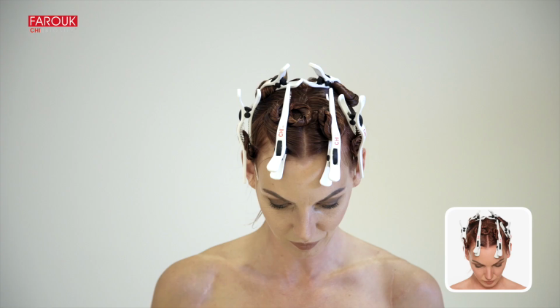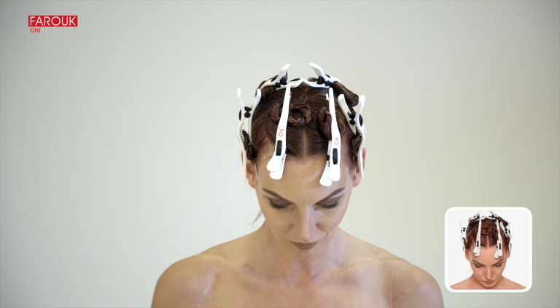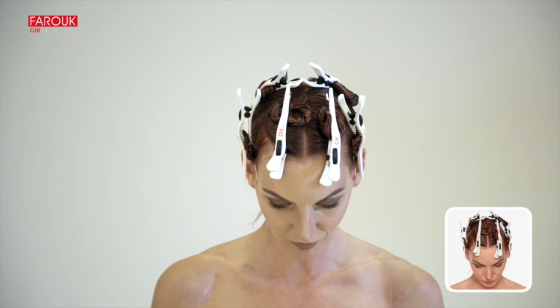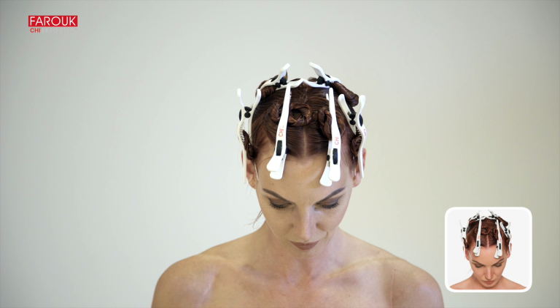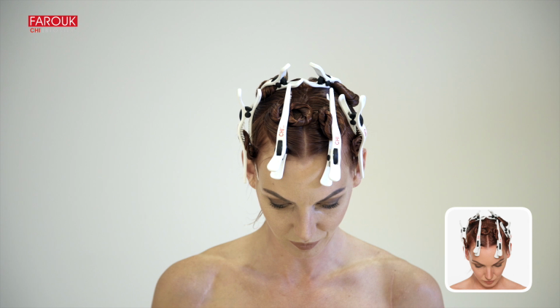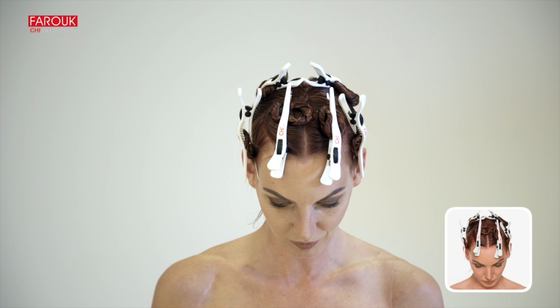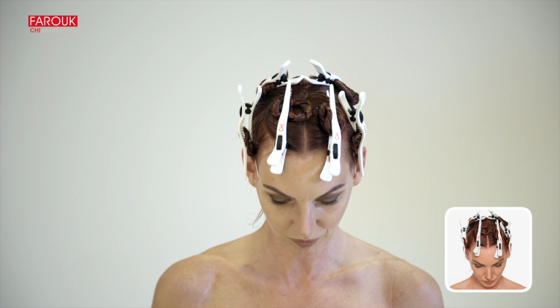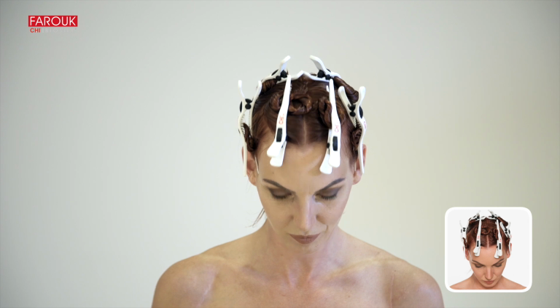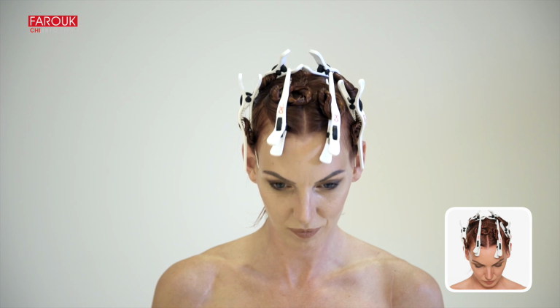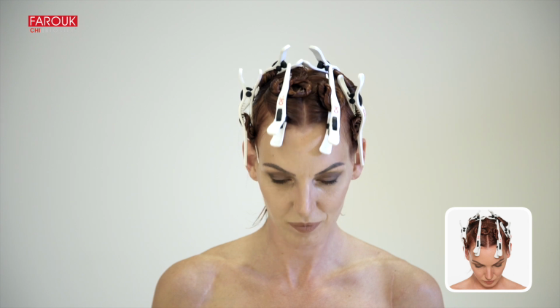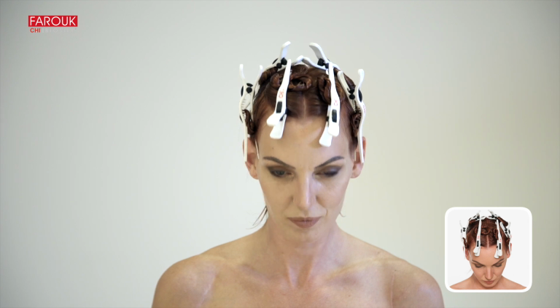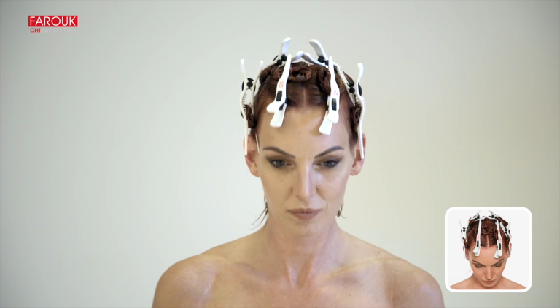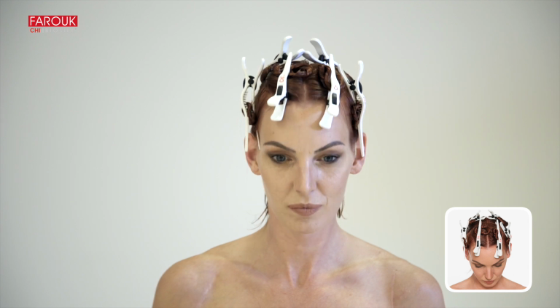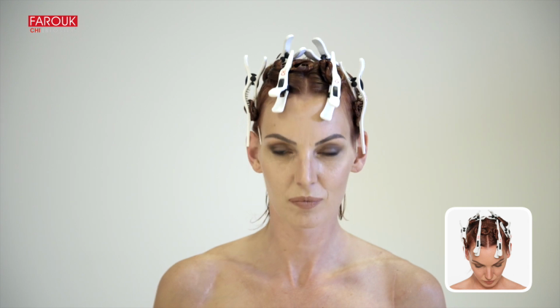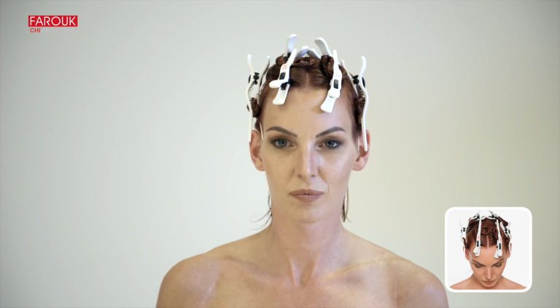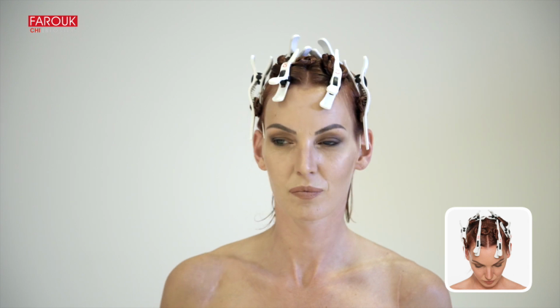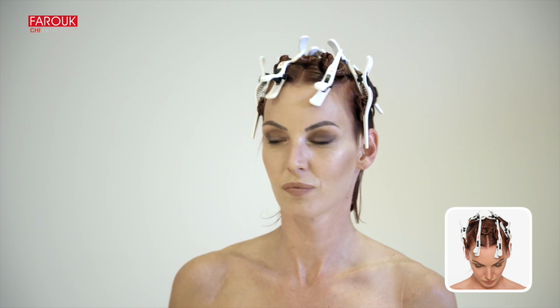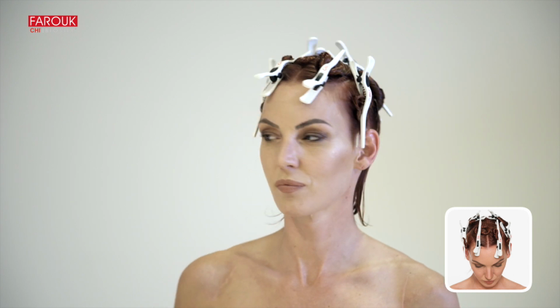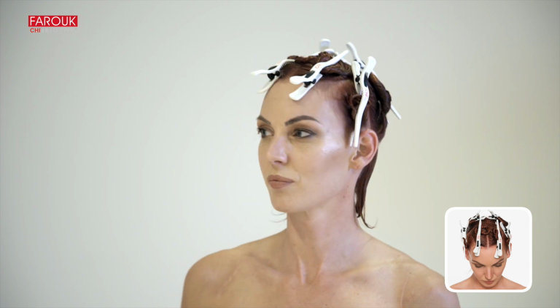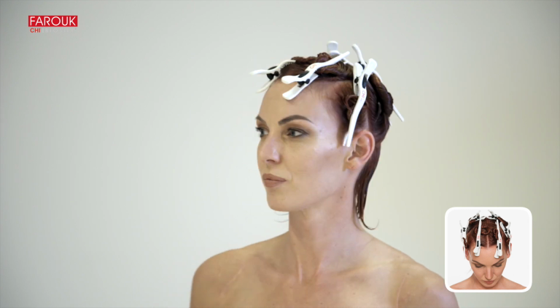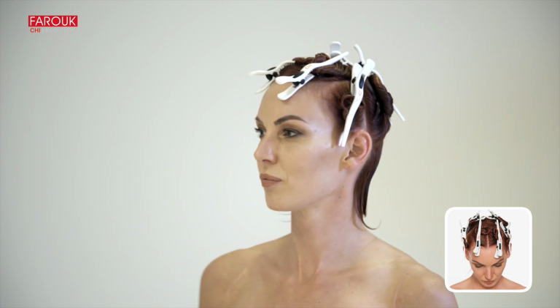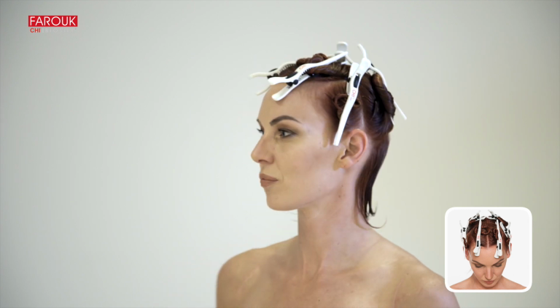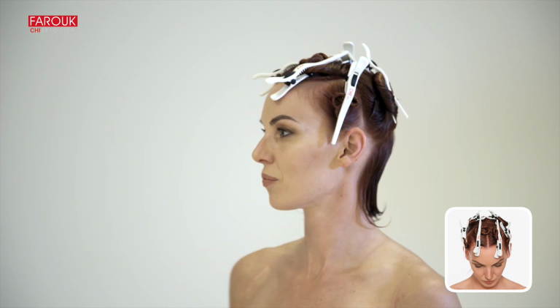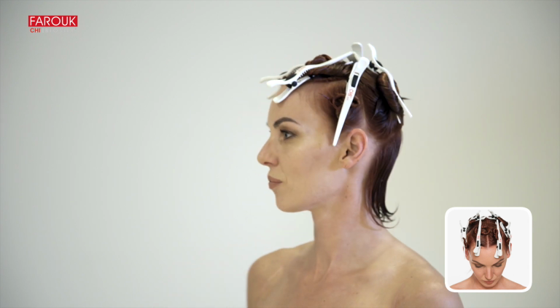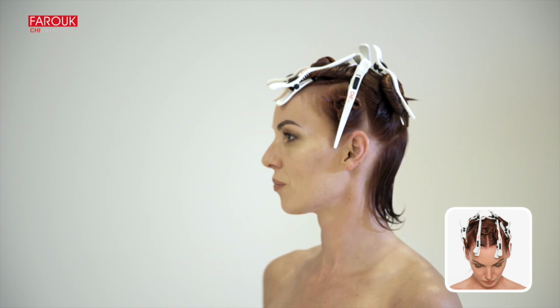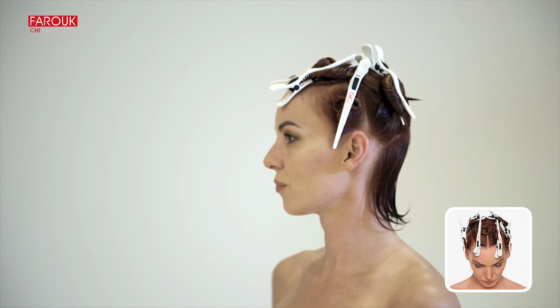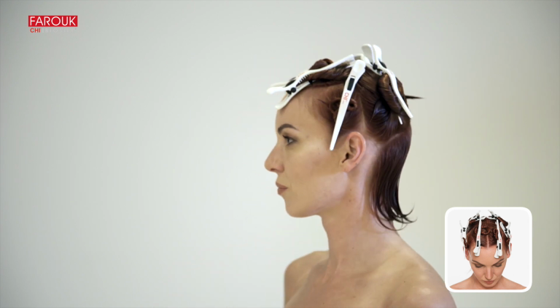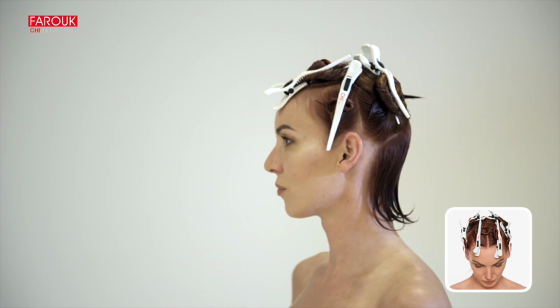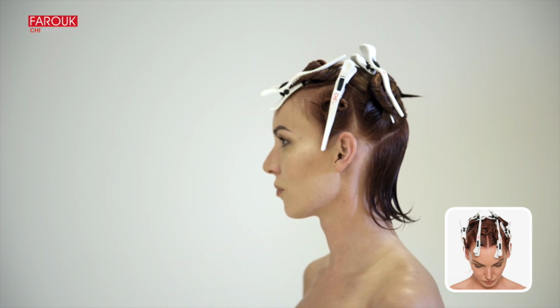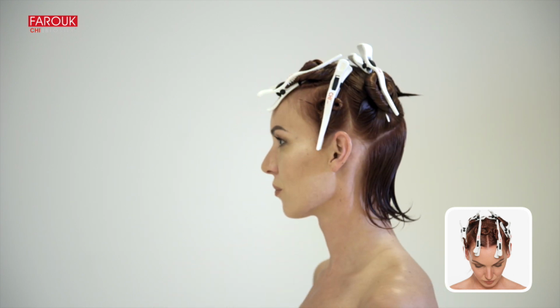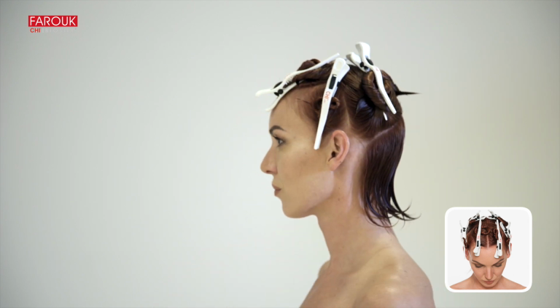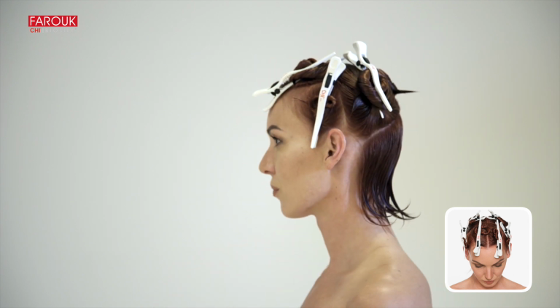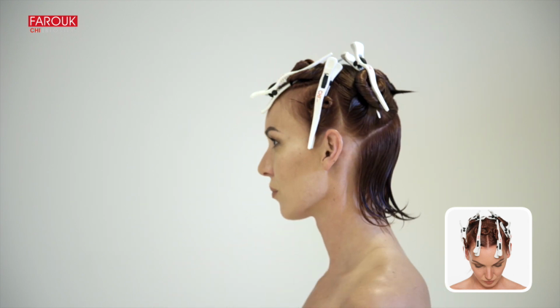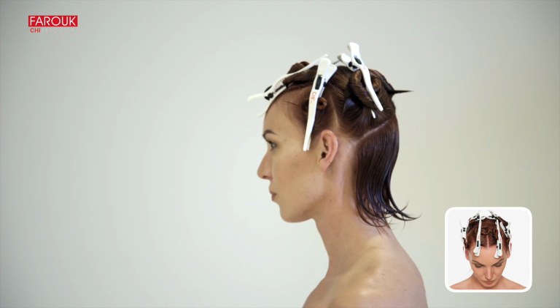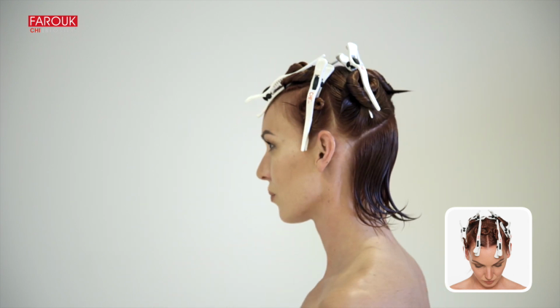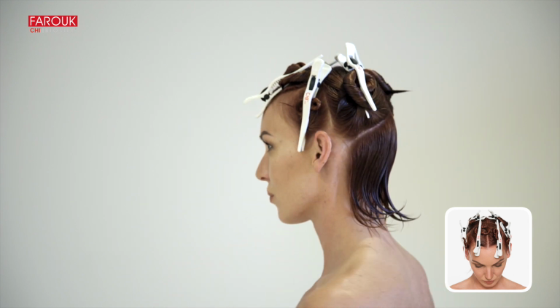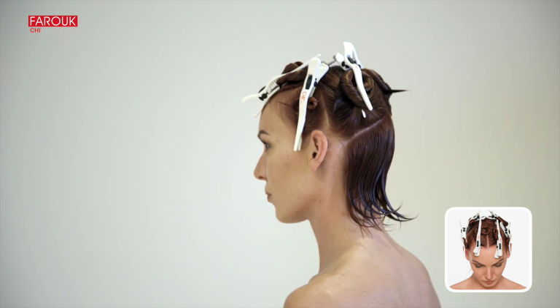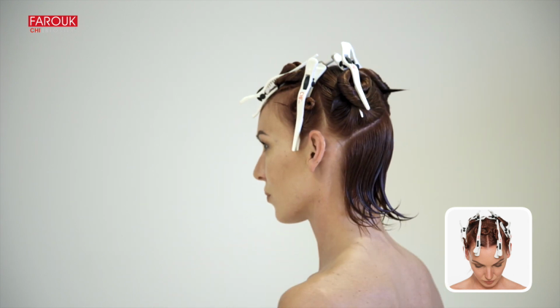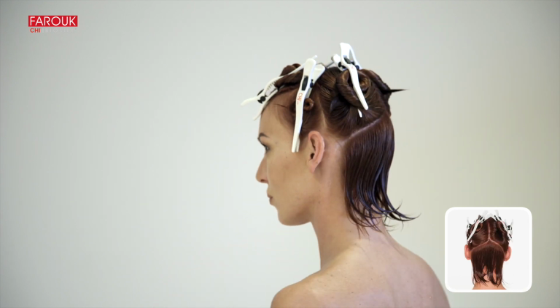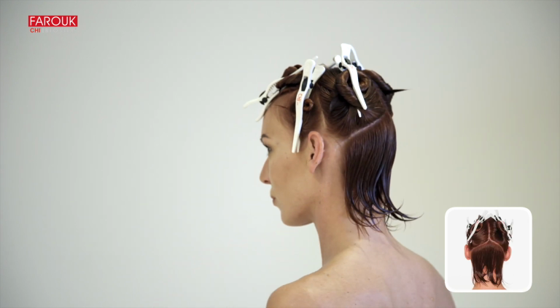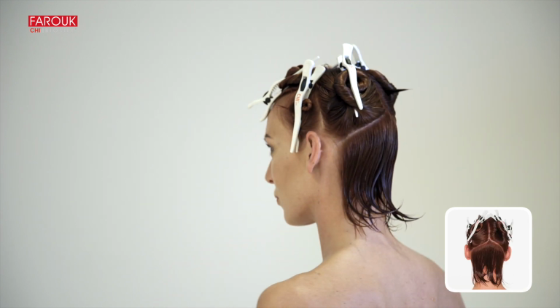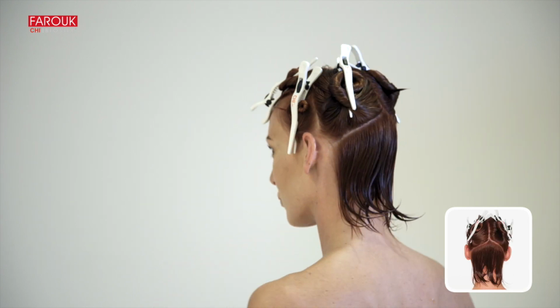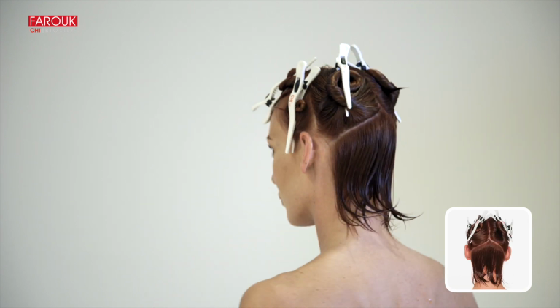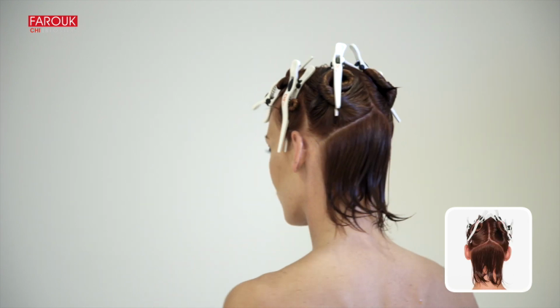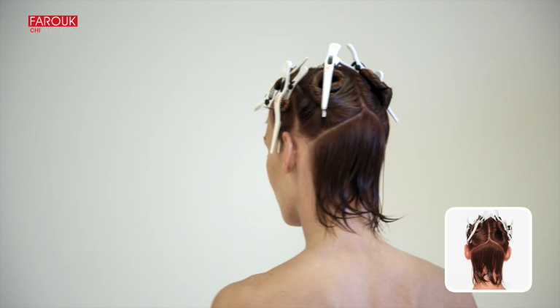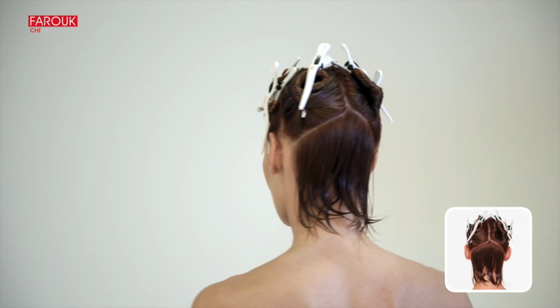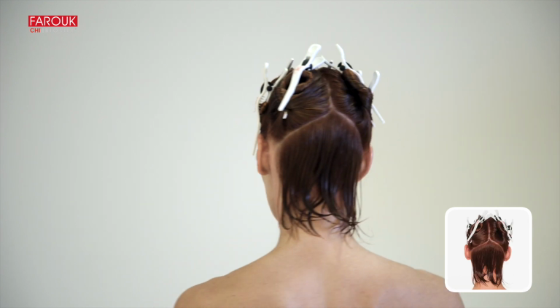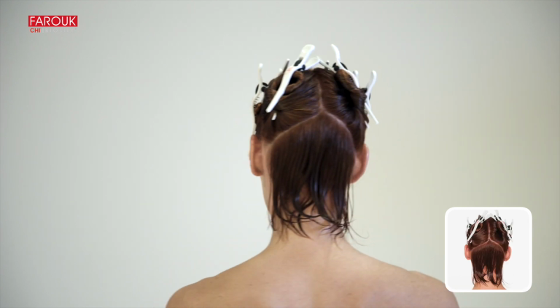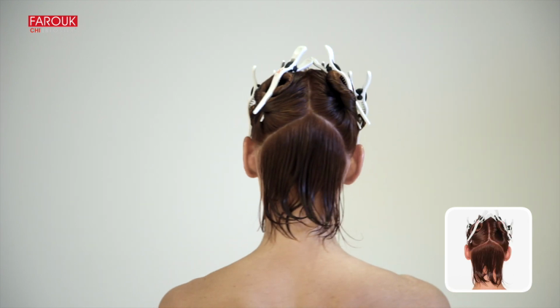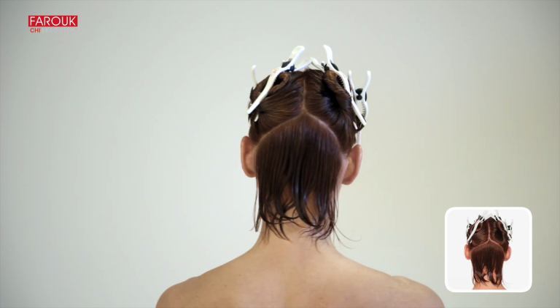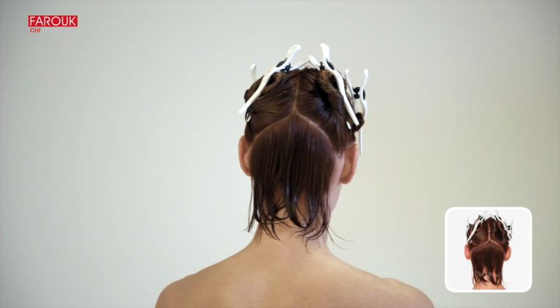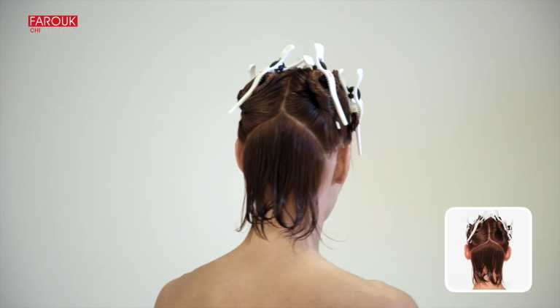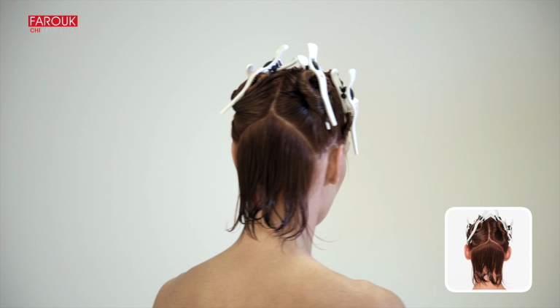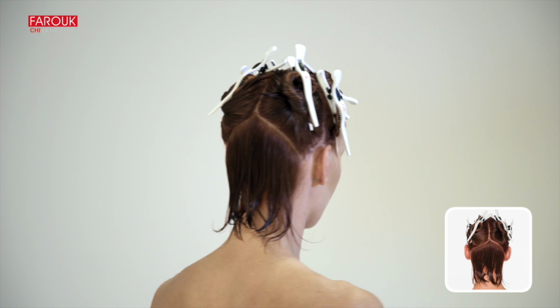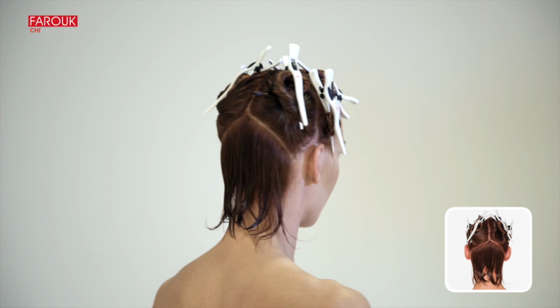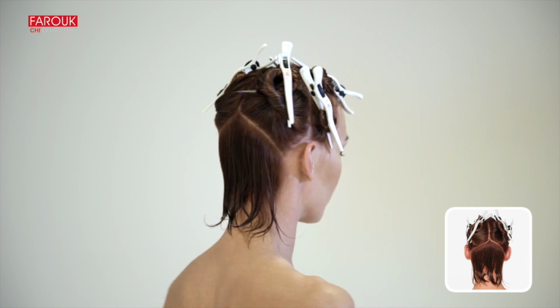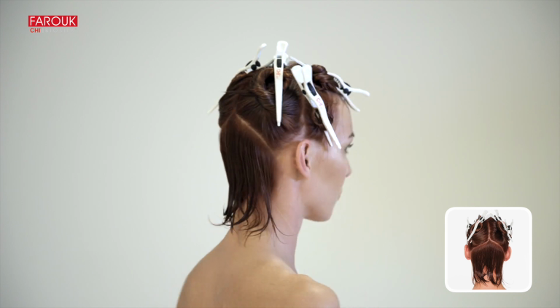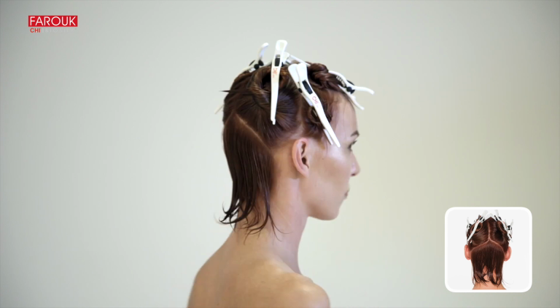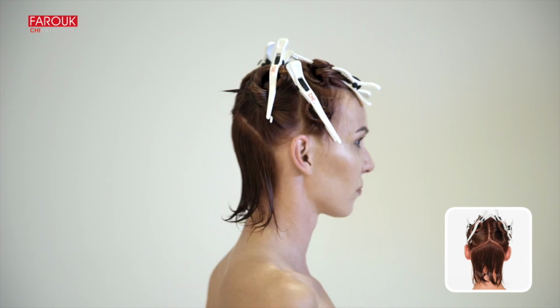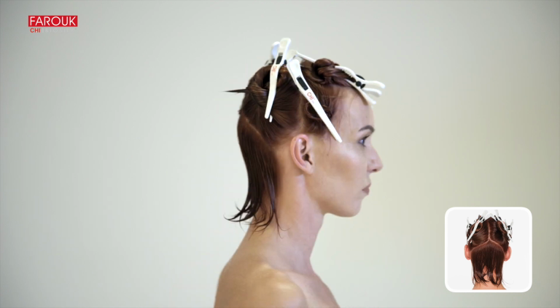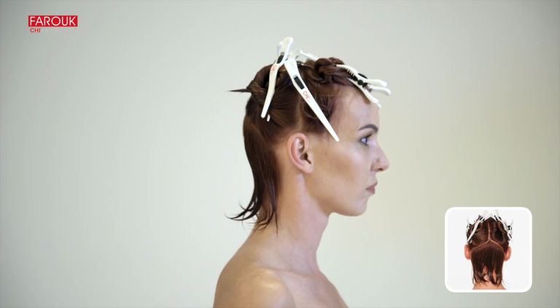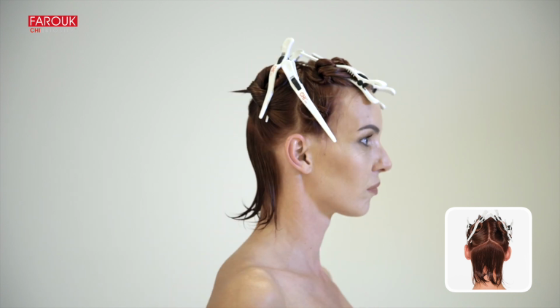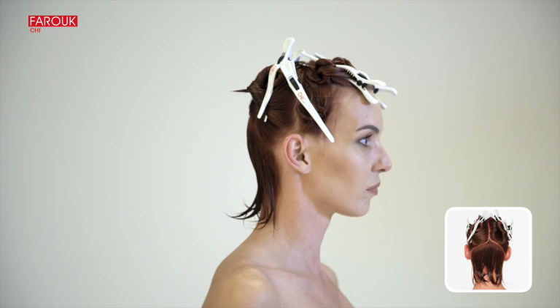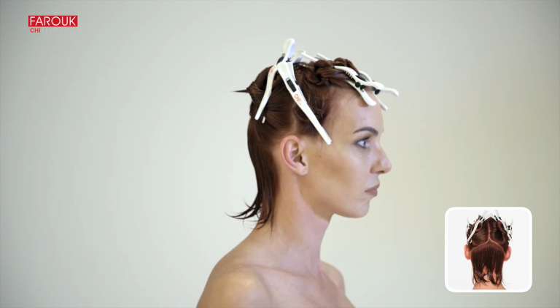Divide the hair into seven sections as shown. Create a soft, concave parting at the lower nape.